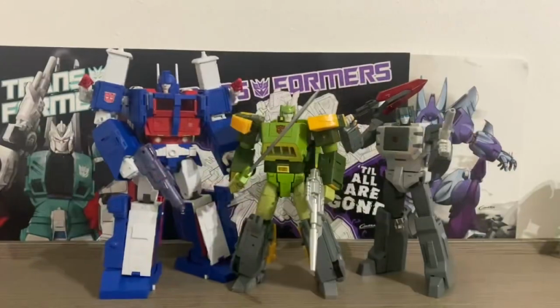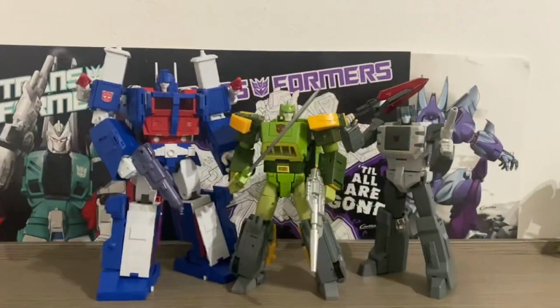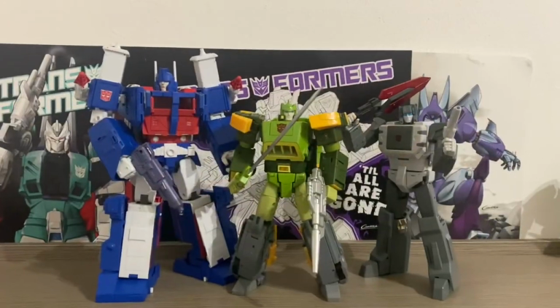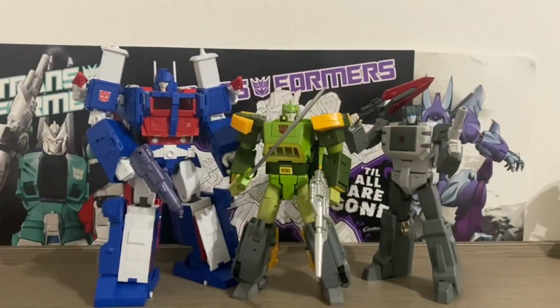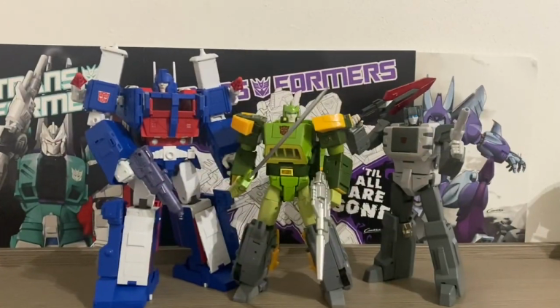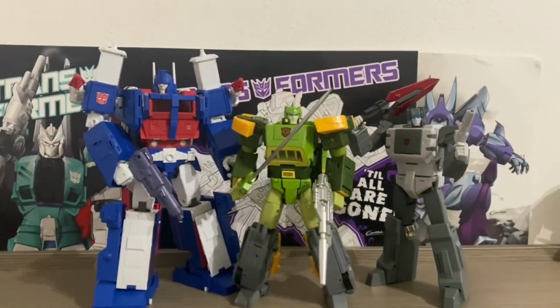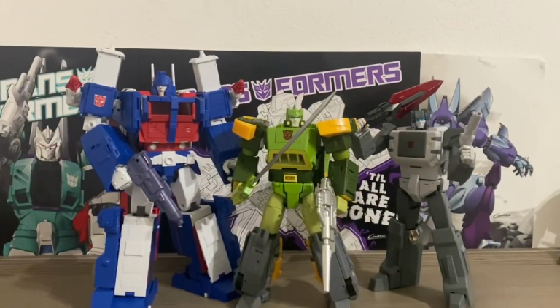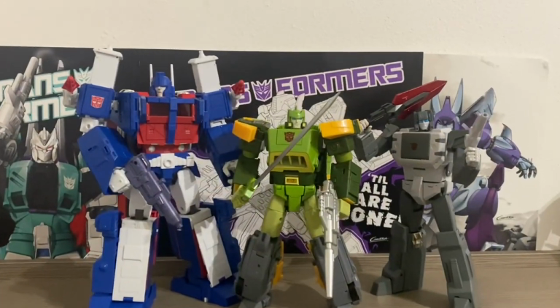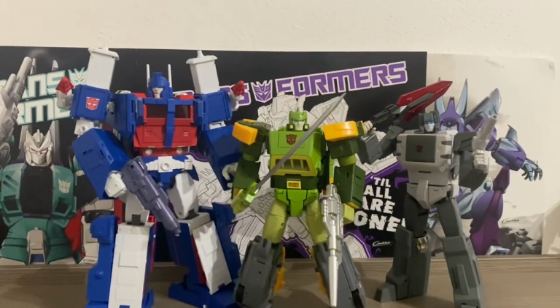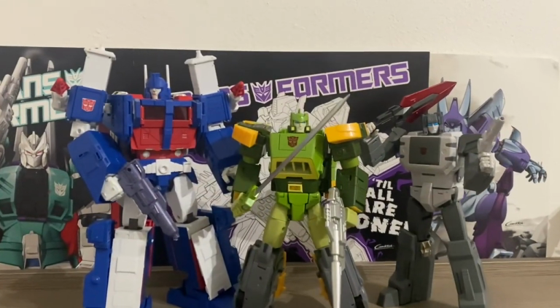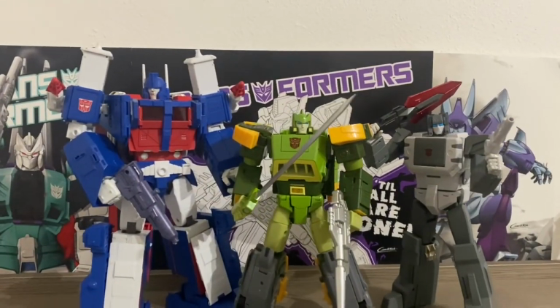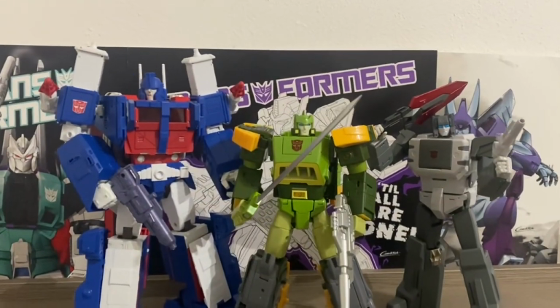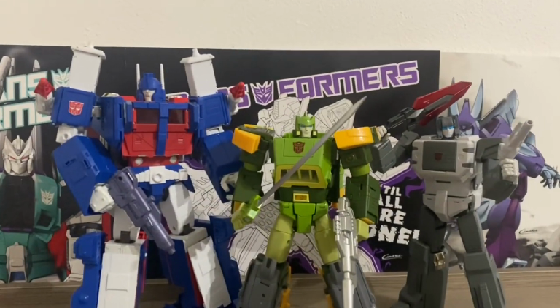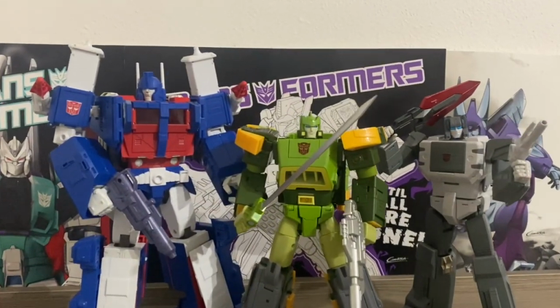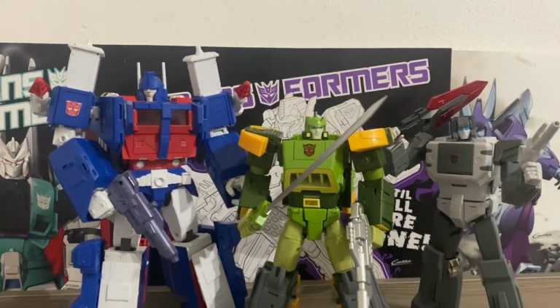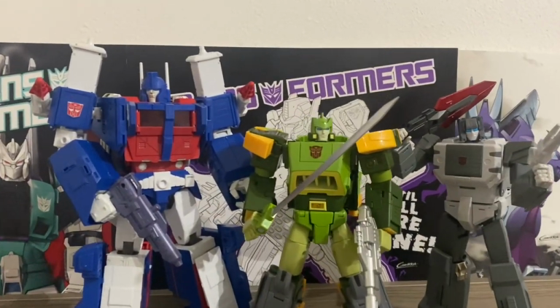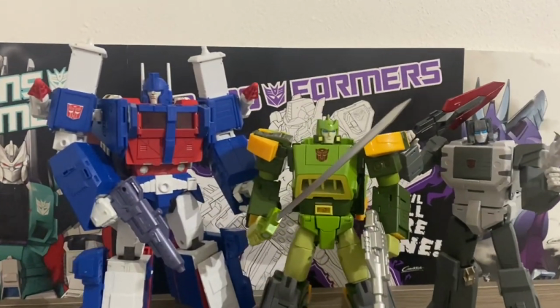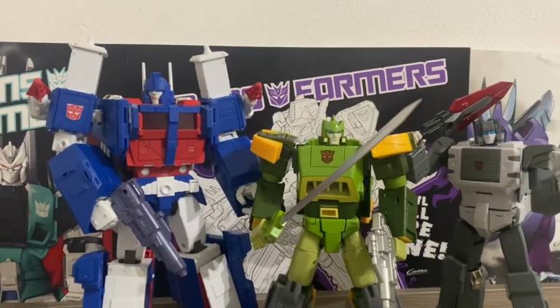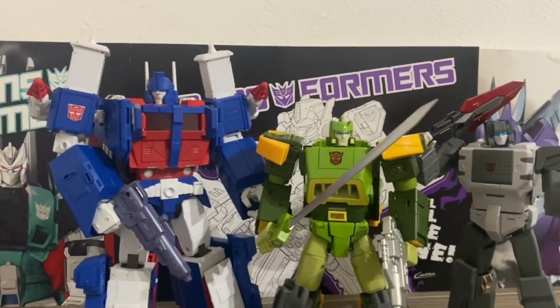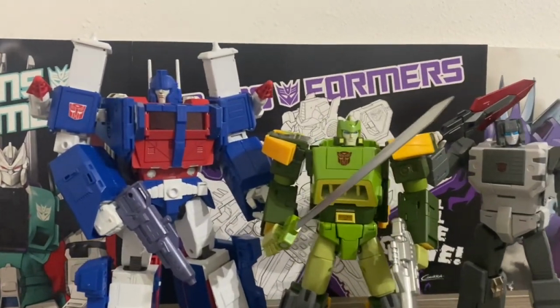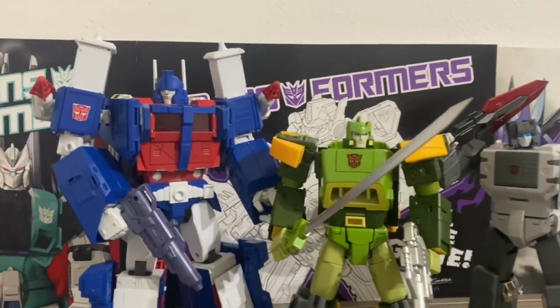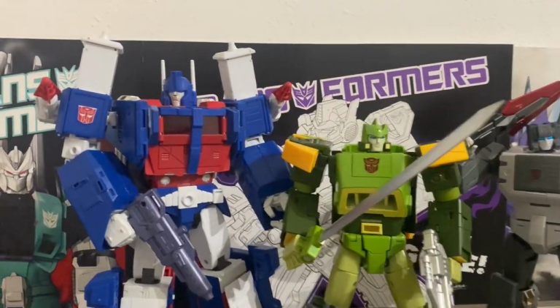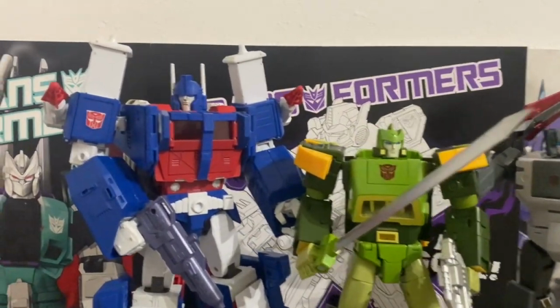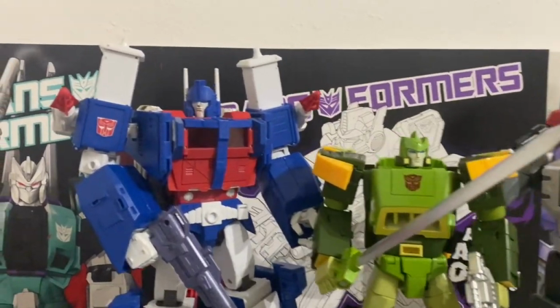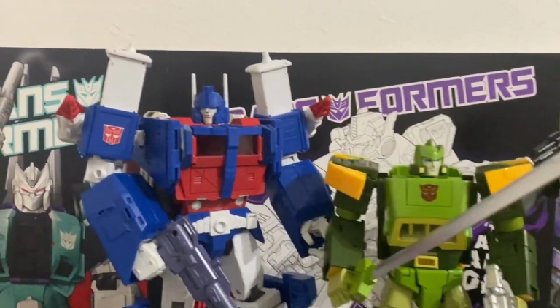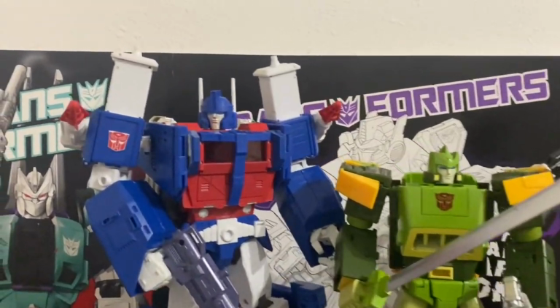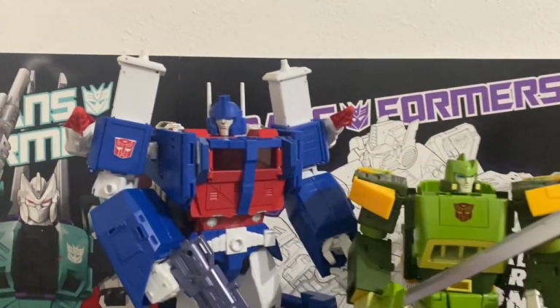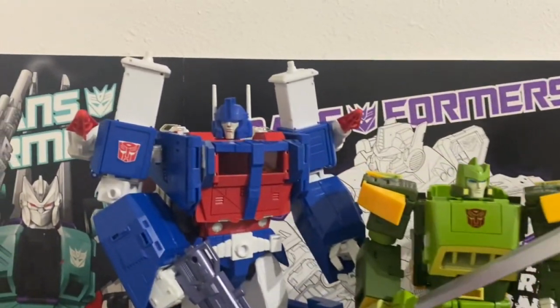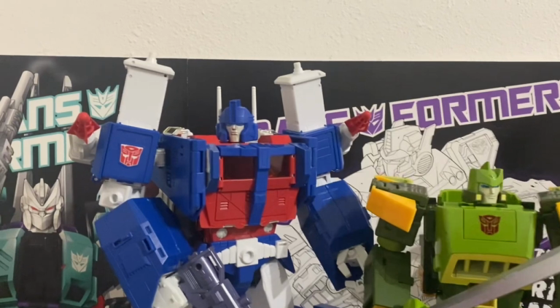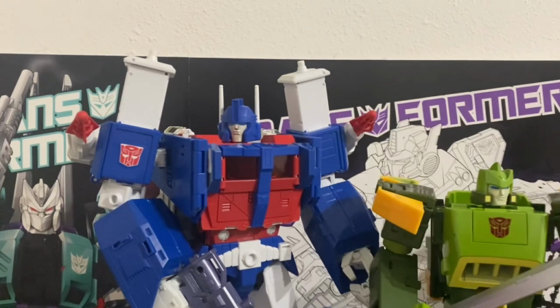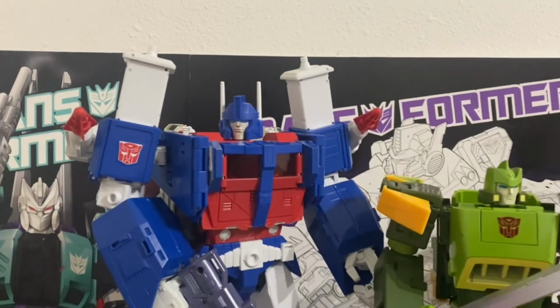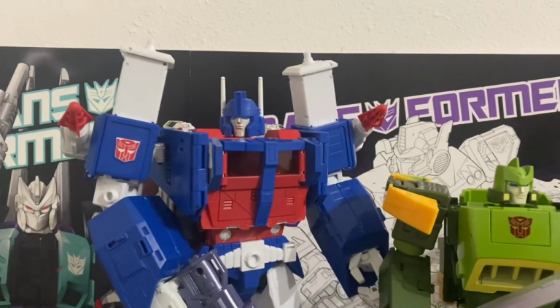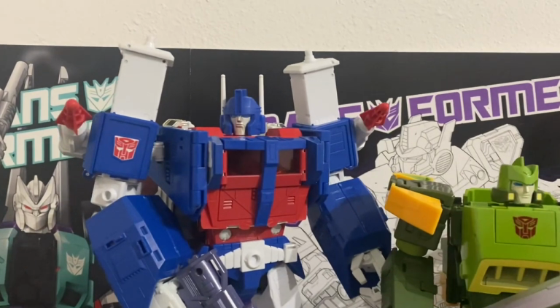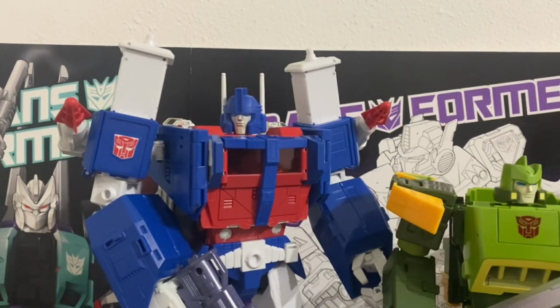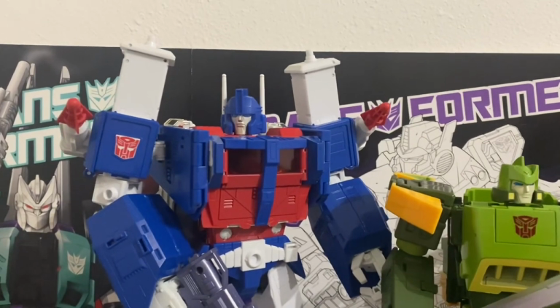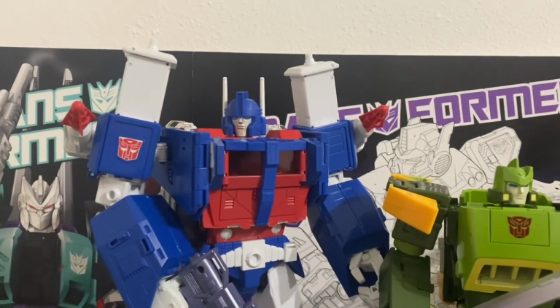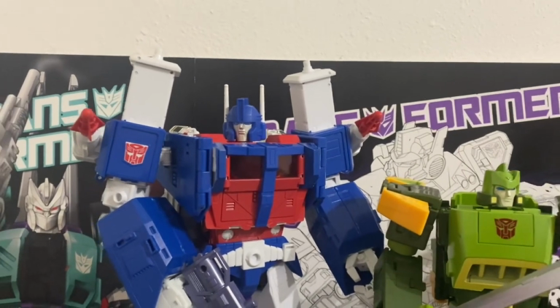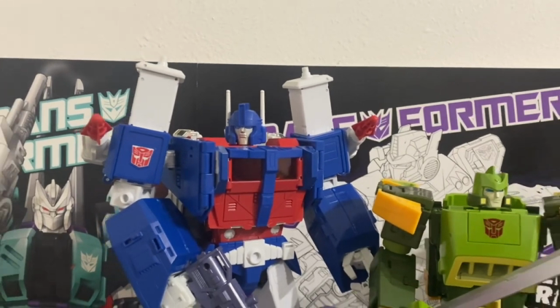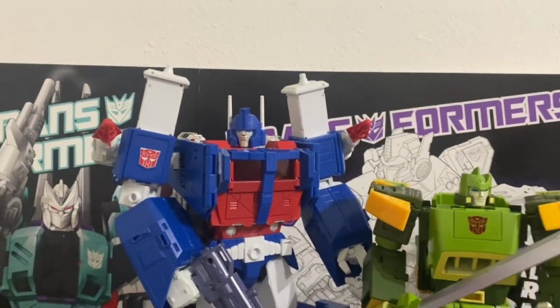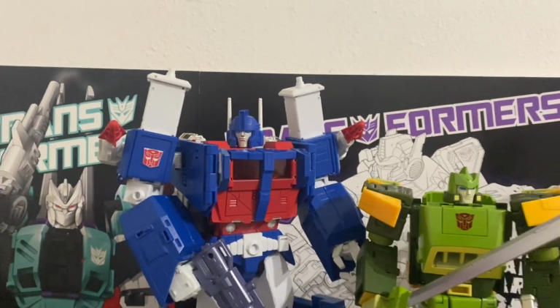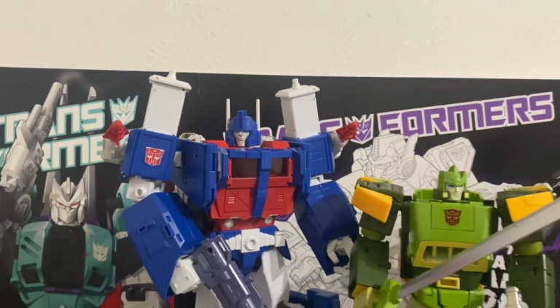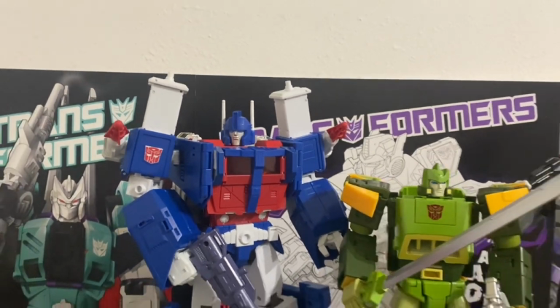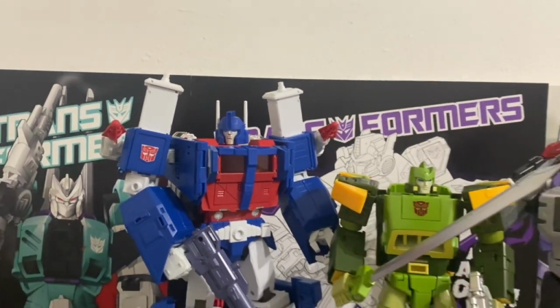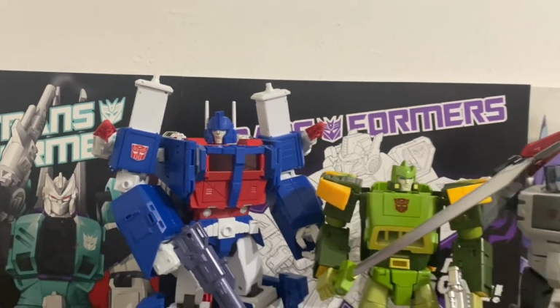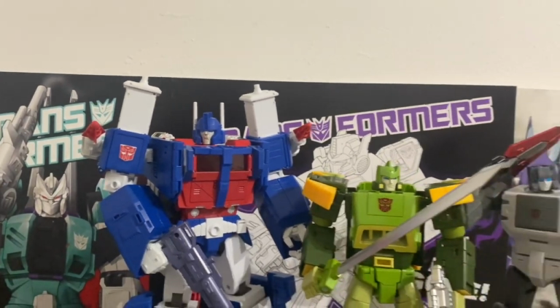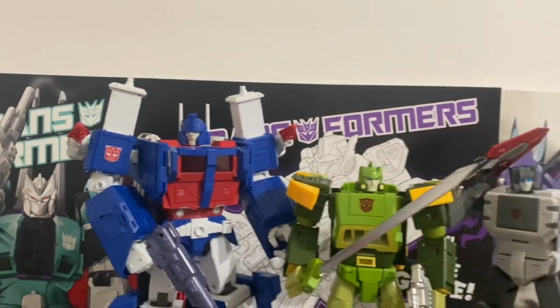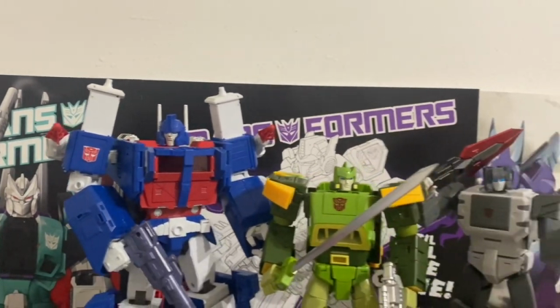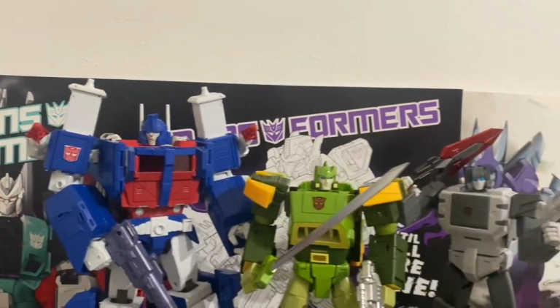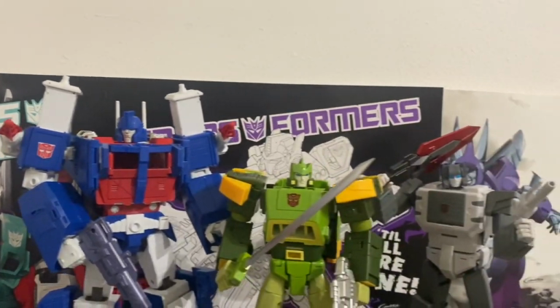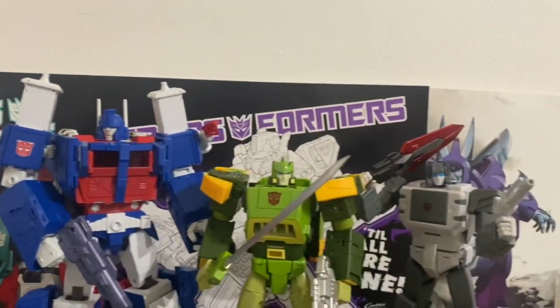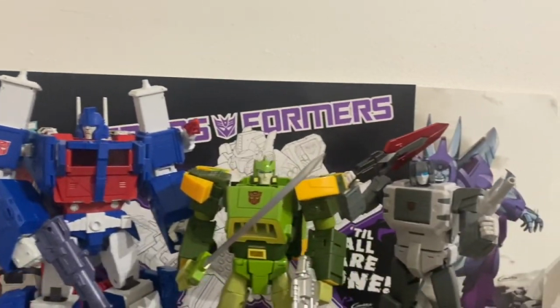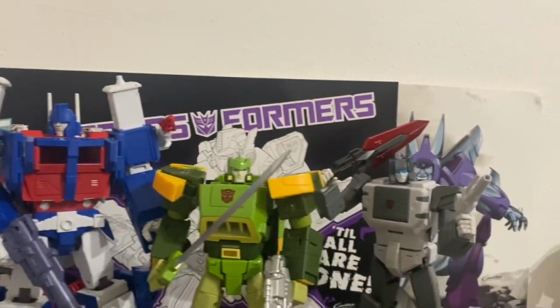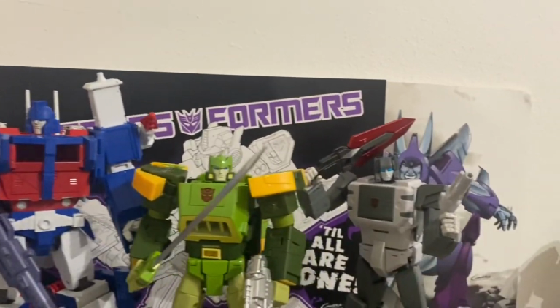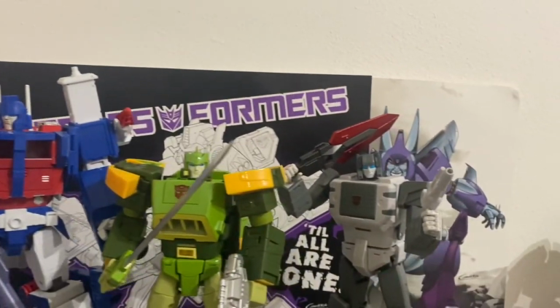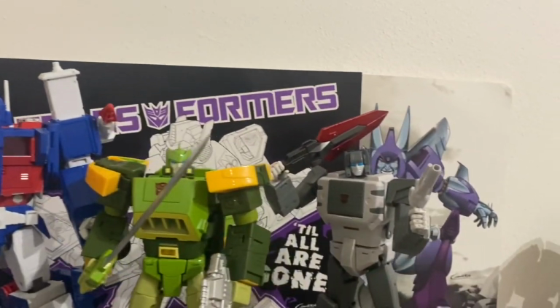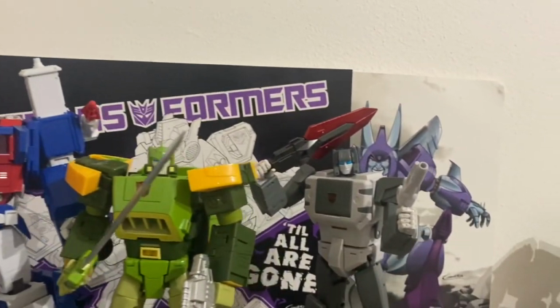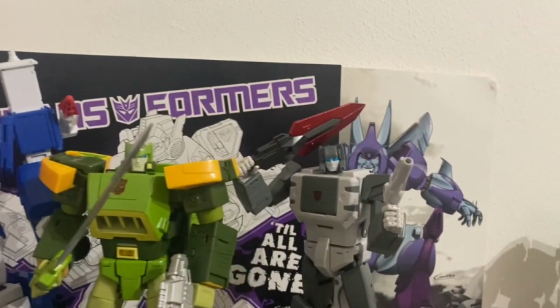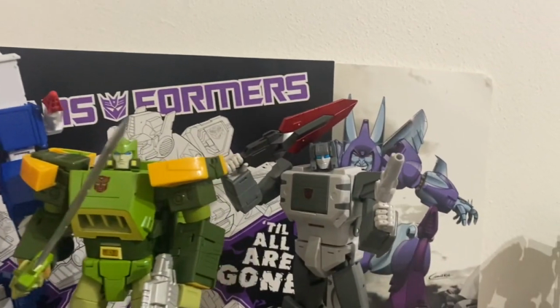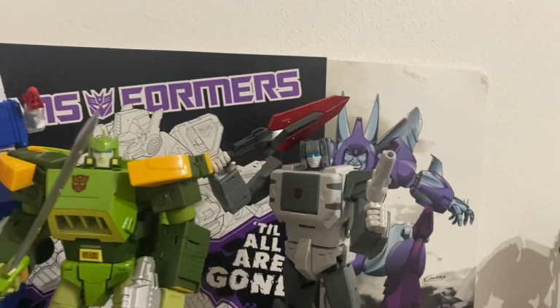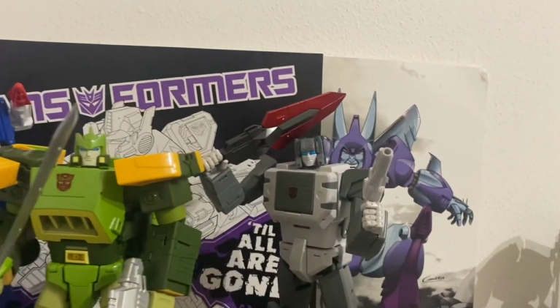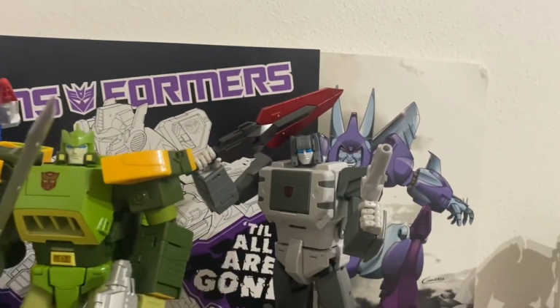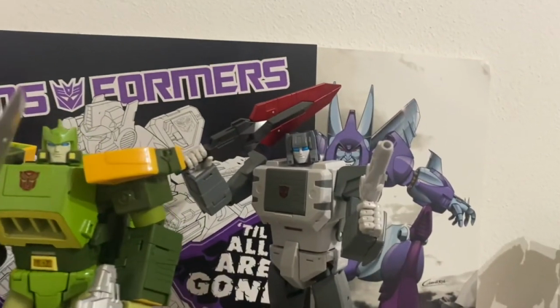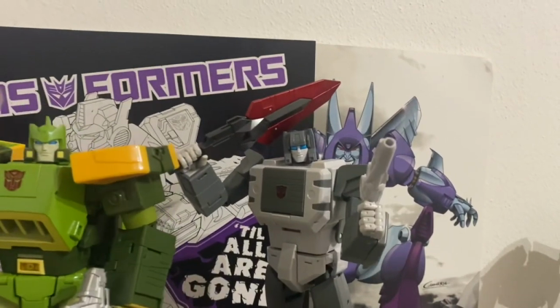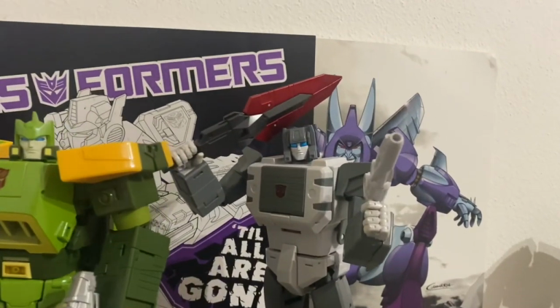Comparazione con Masterpiece Takara Ultra Magnus e con Fan's Toys Fortress.